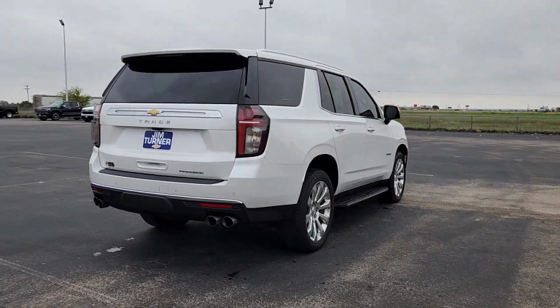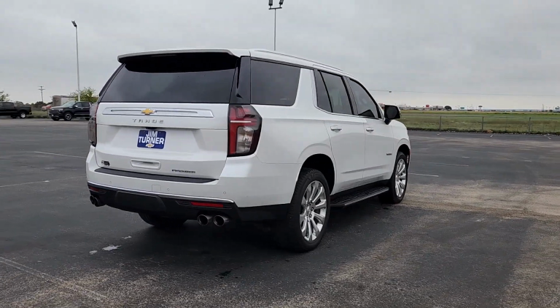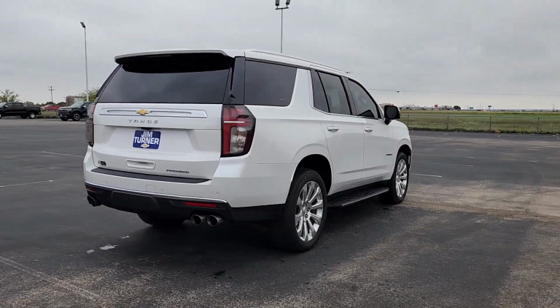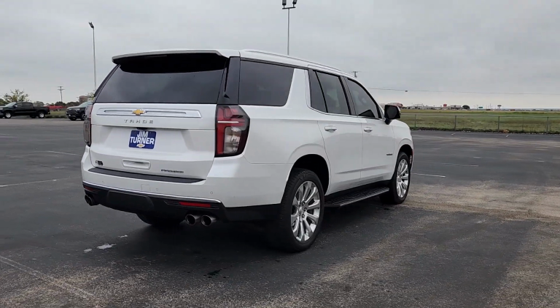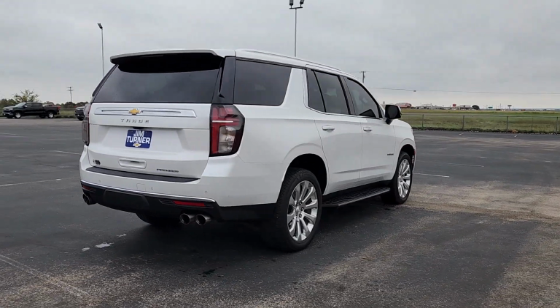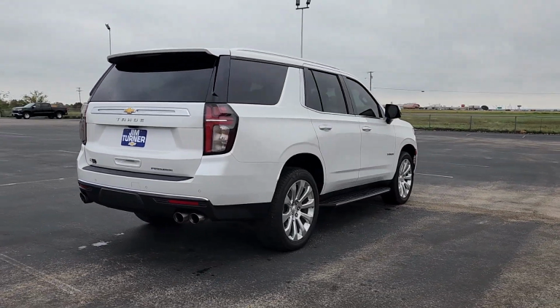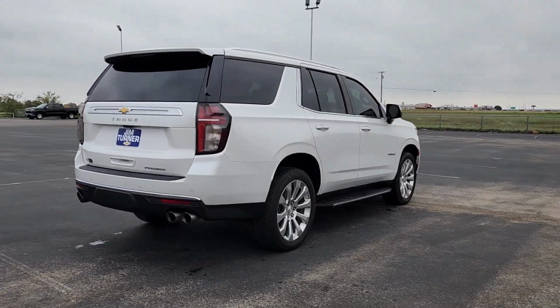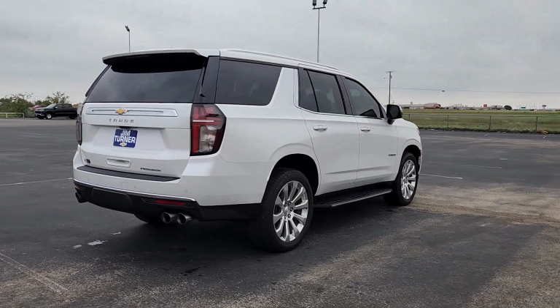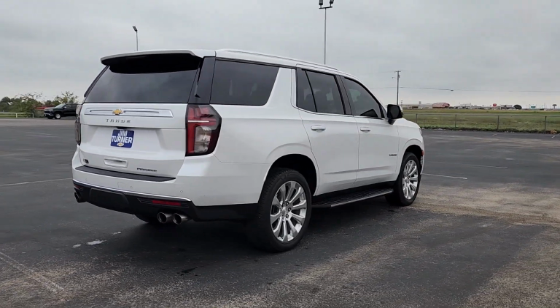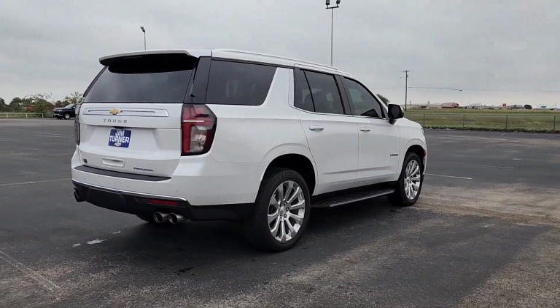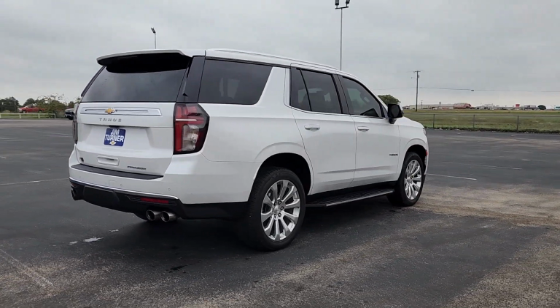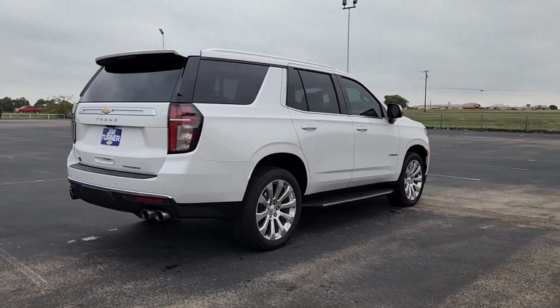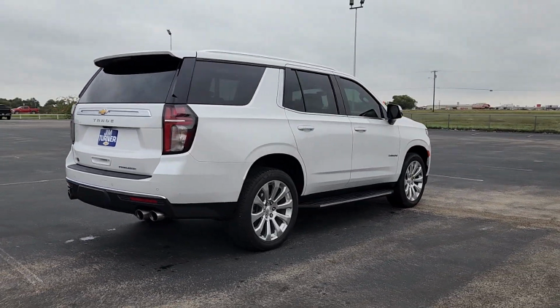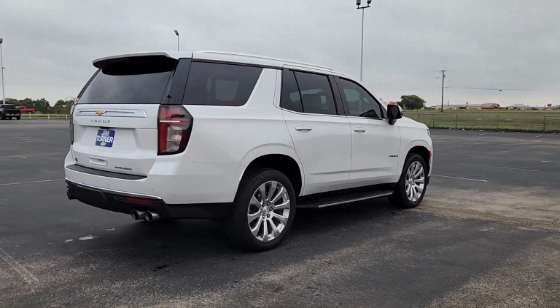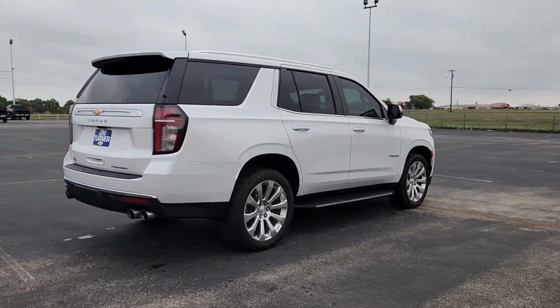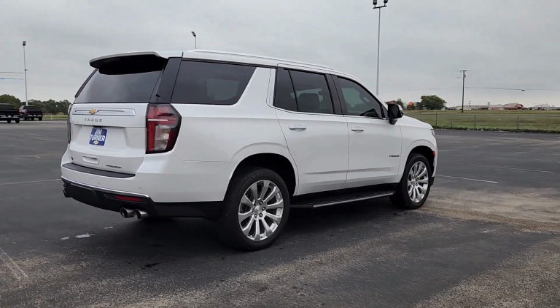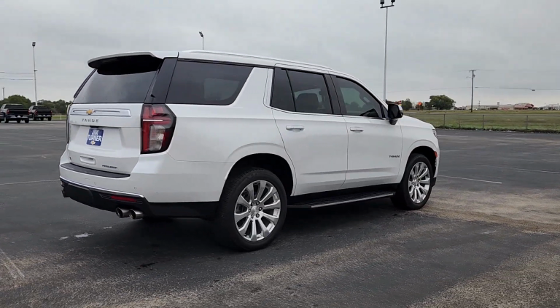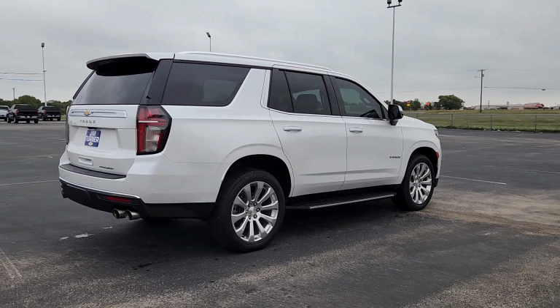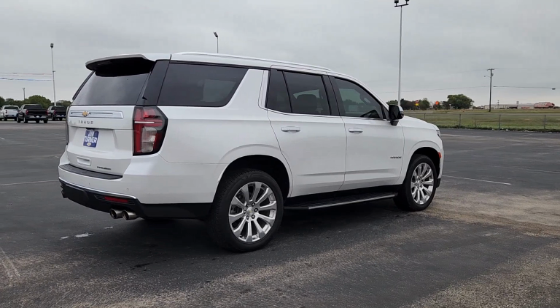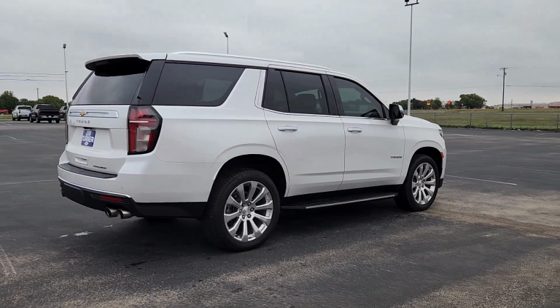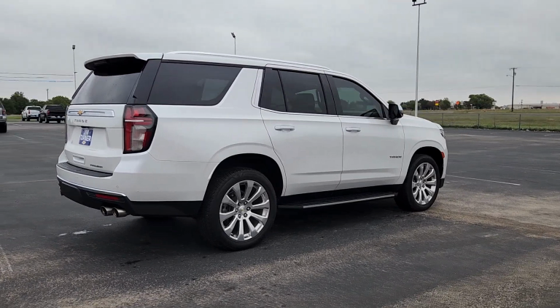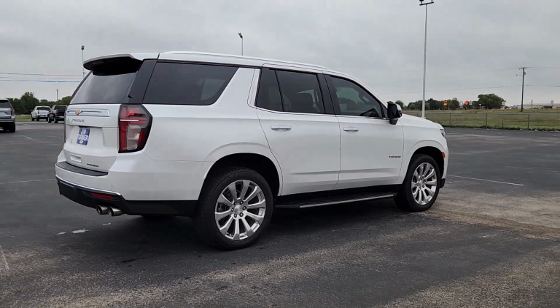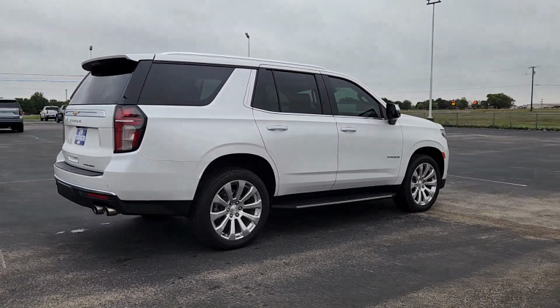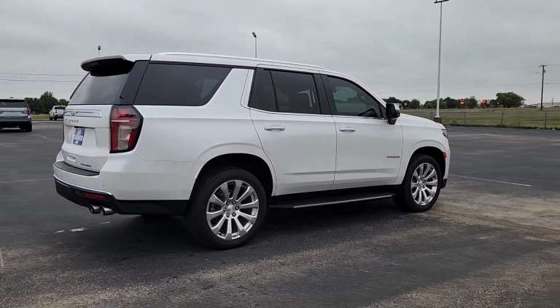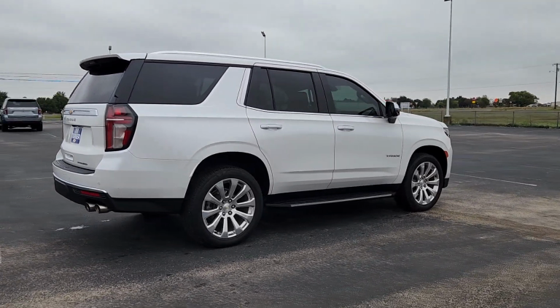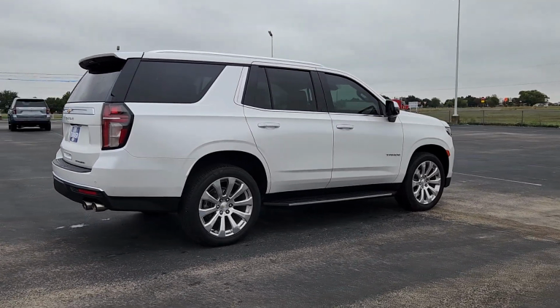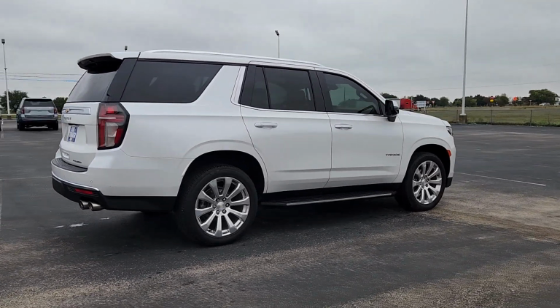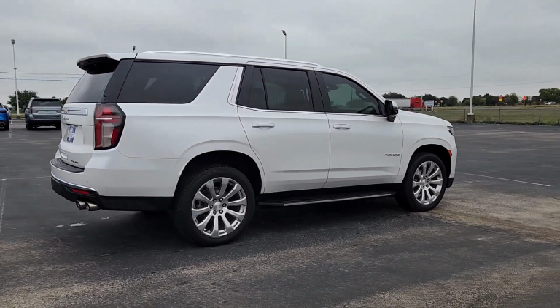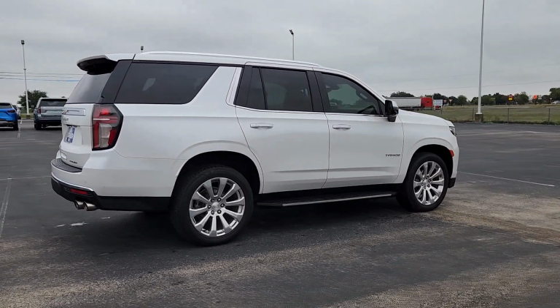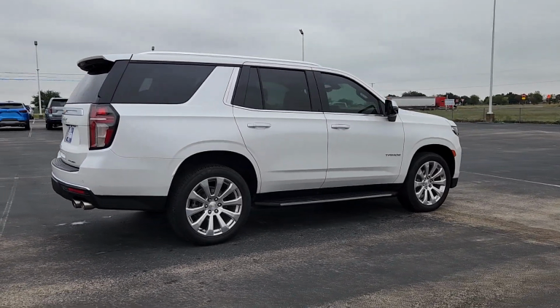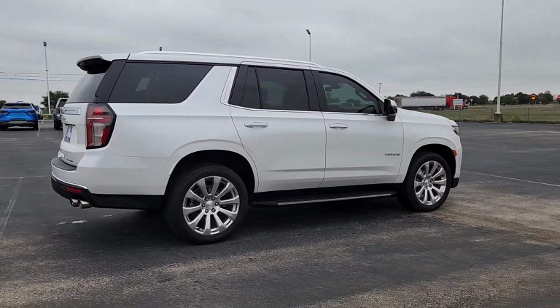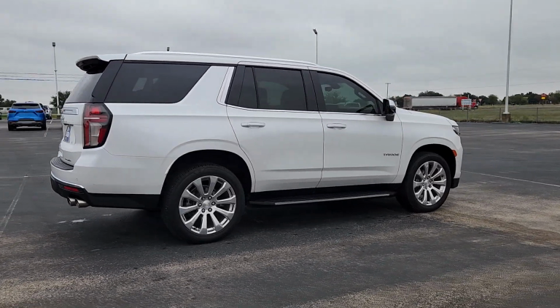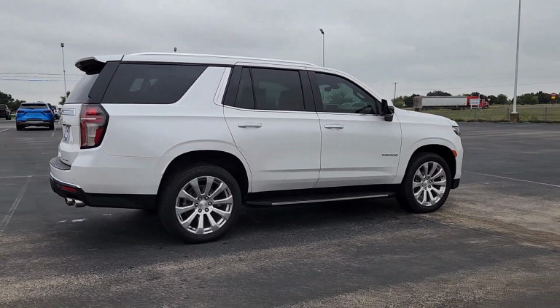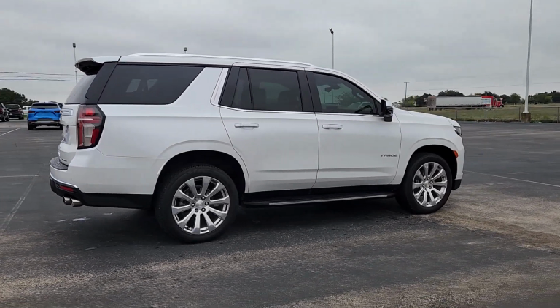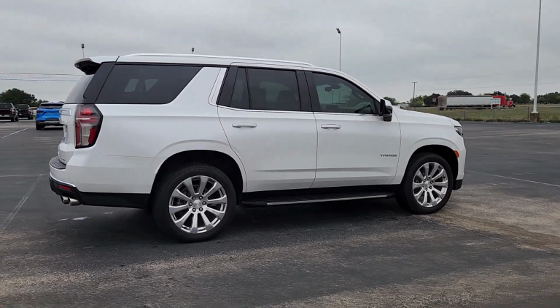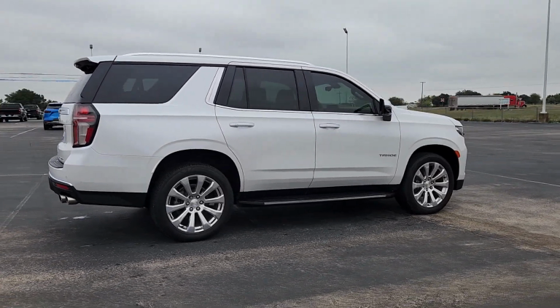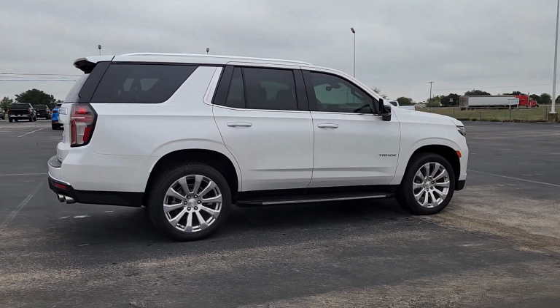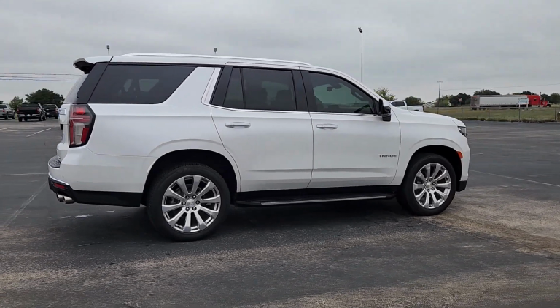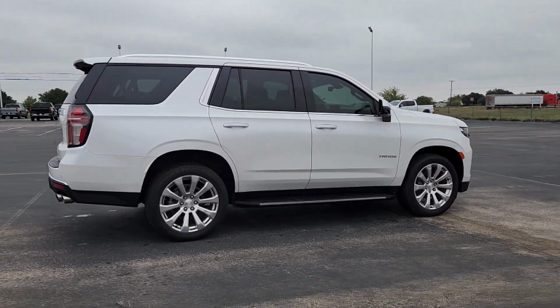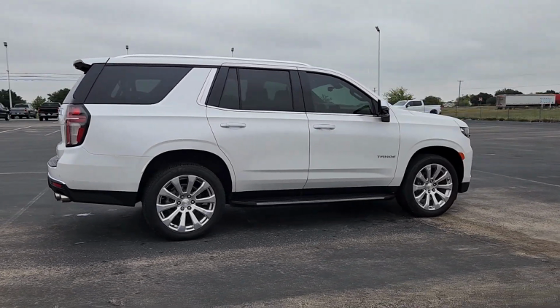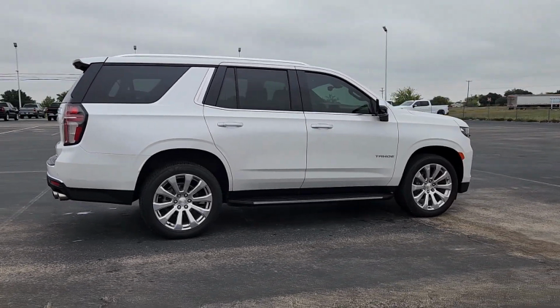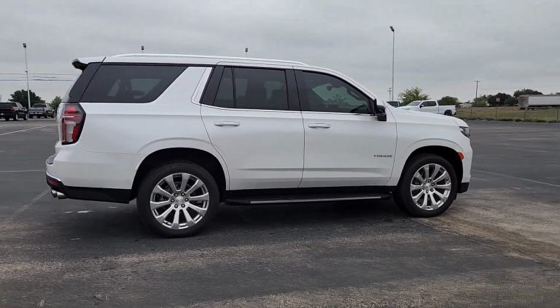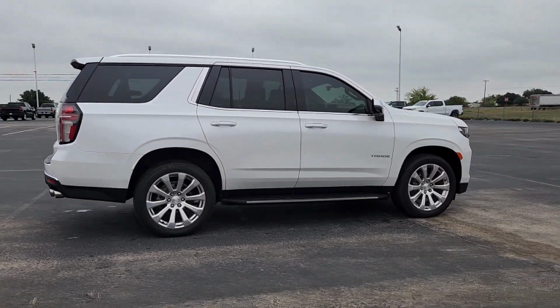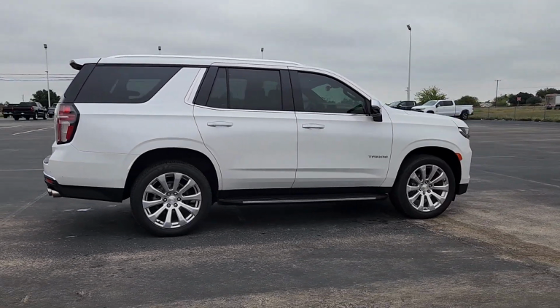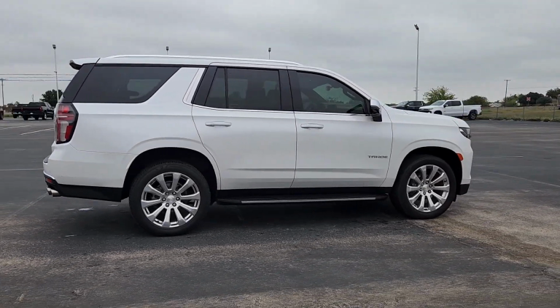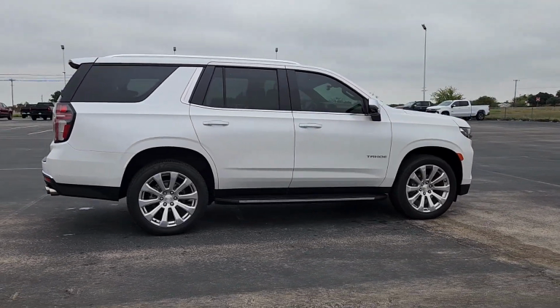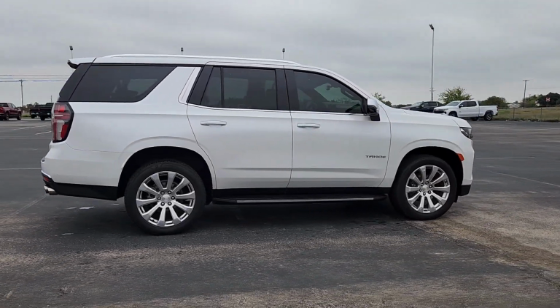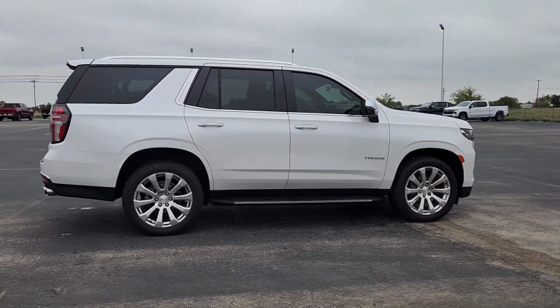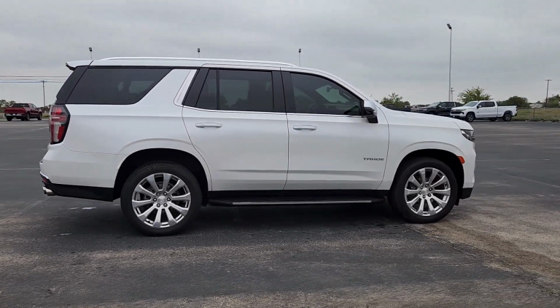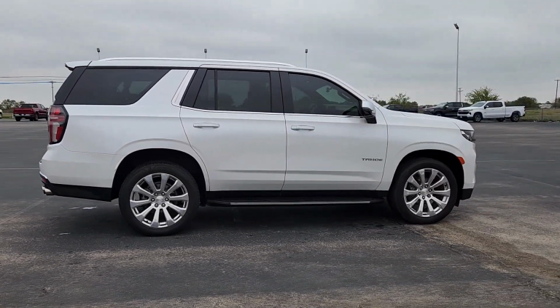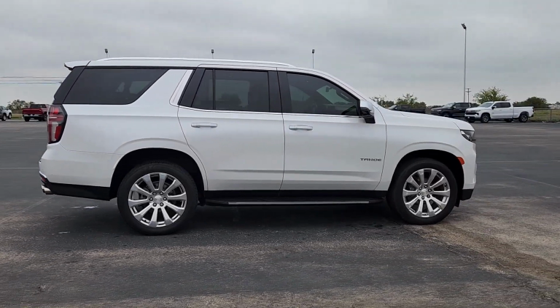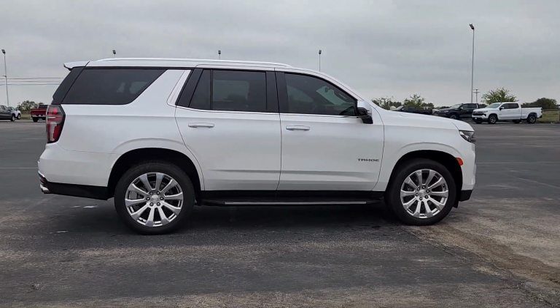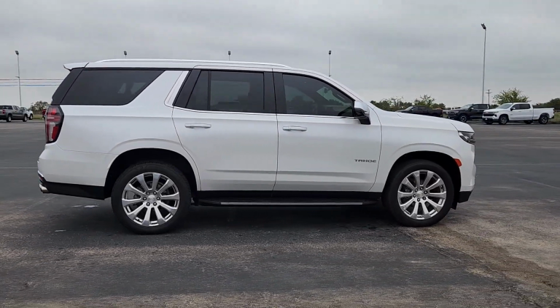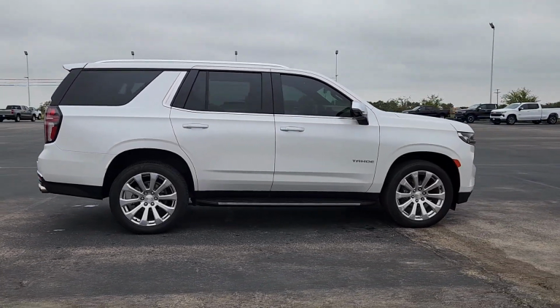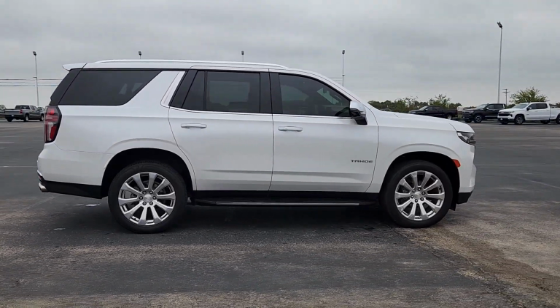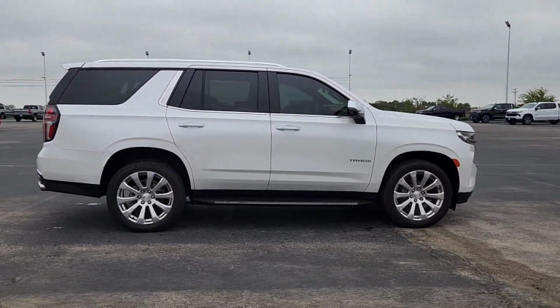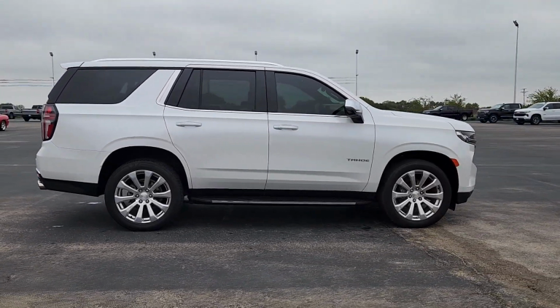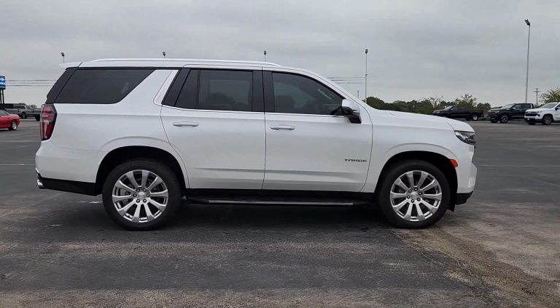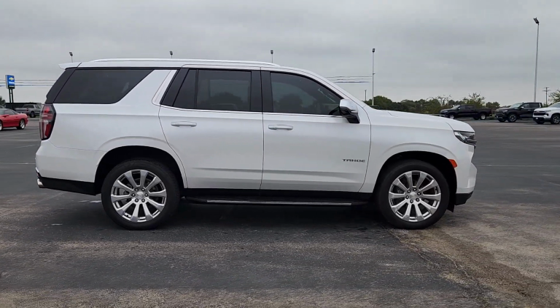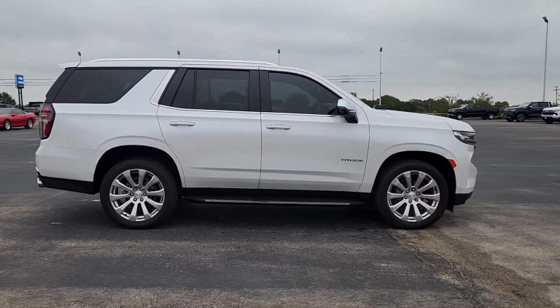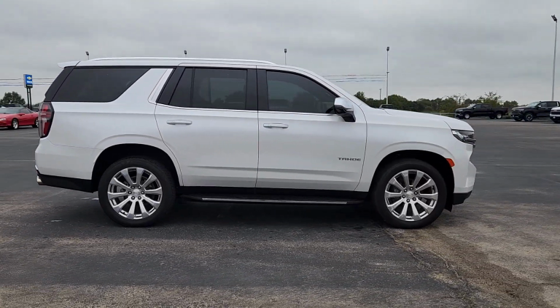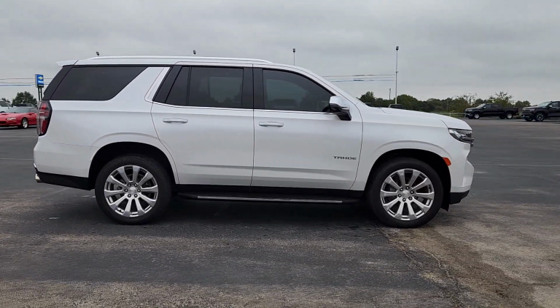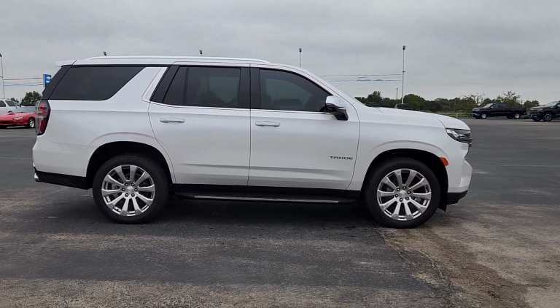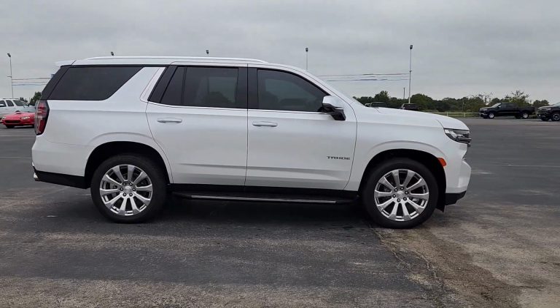State-of-the-art technology to keep you safe and connected, a serene cabin loaded with amenities, and impressive fuel efficiency.